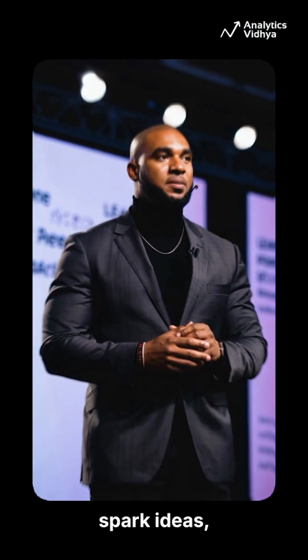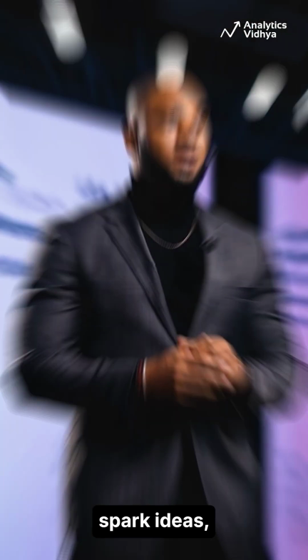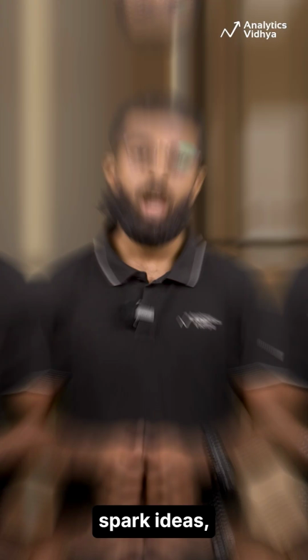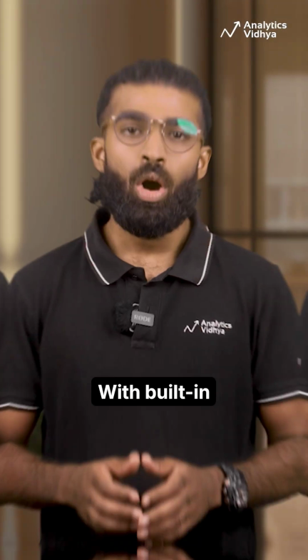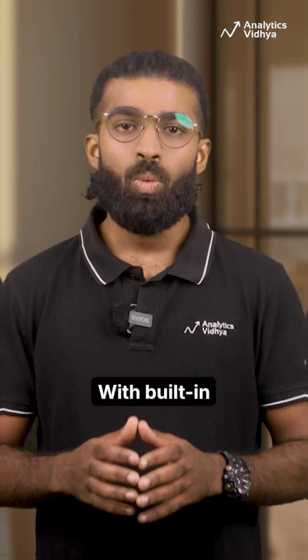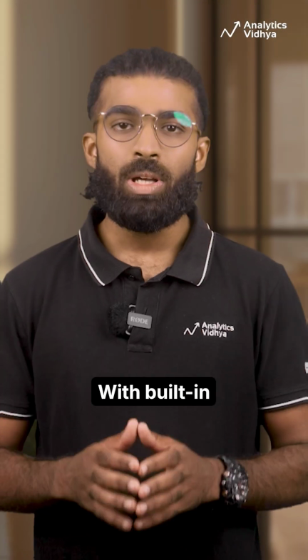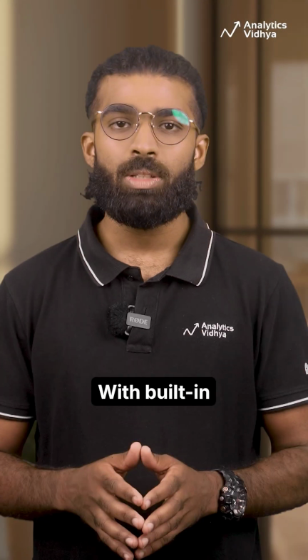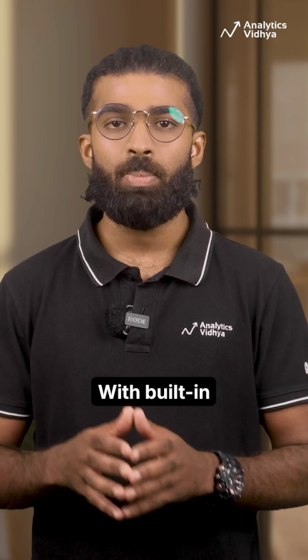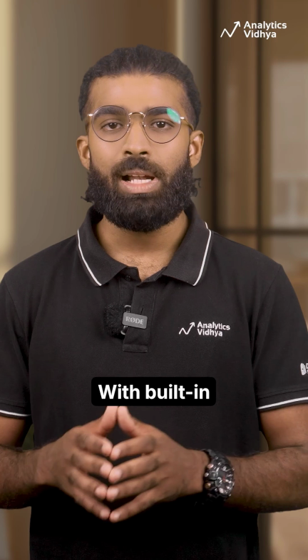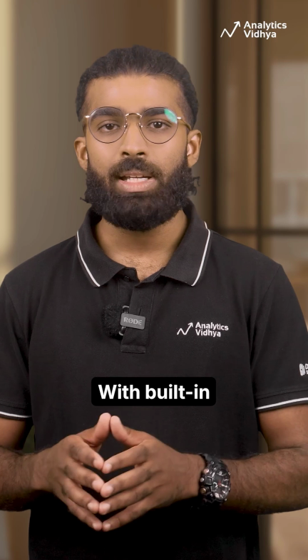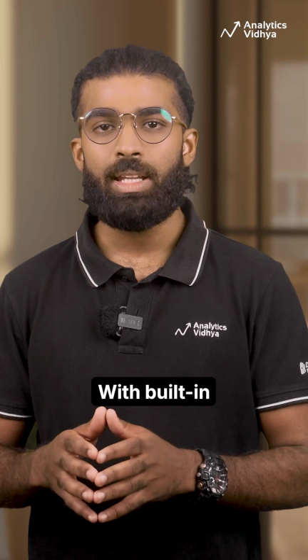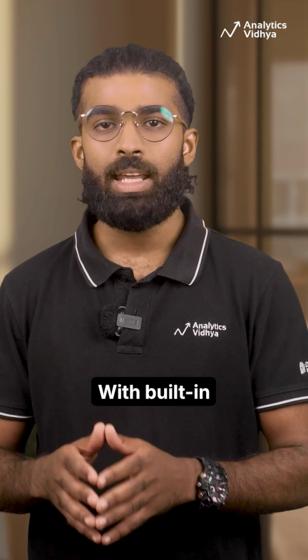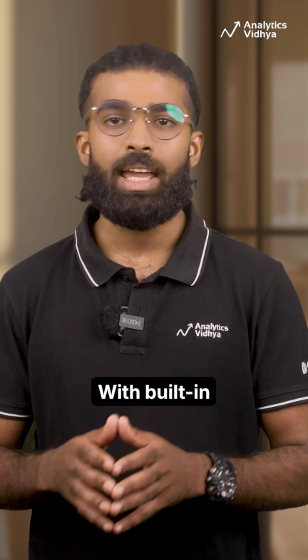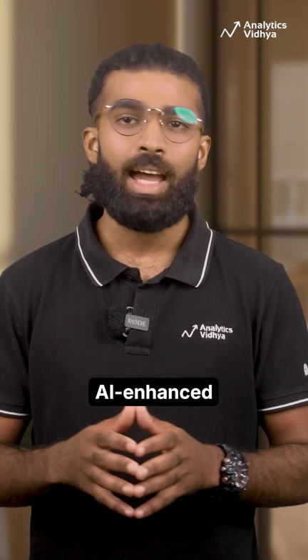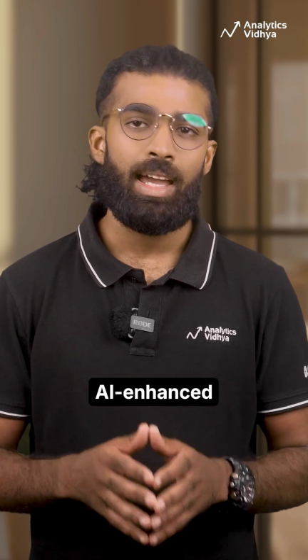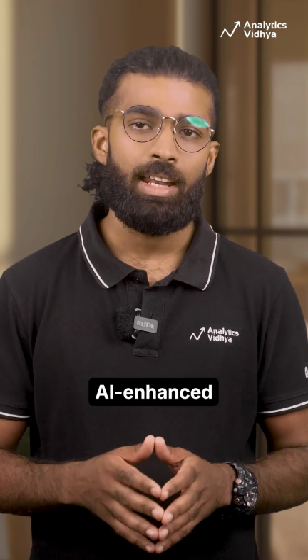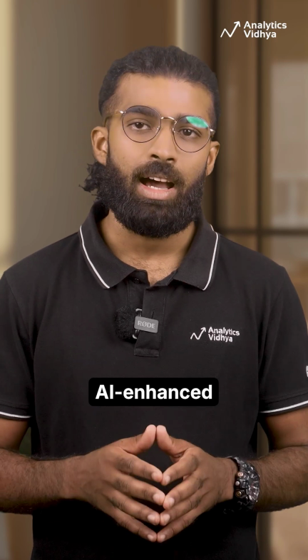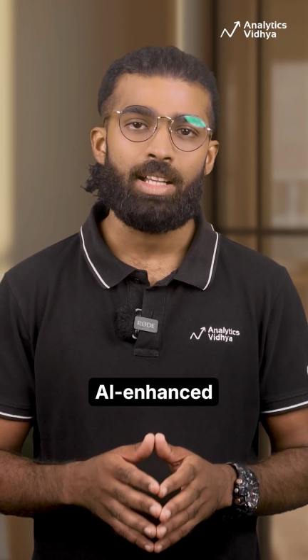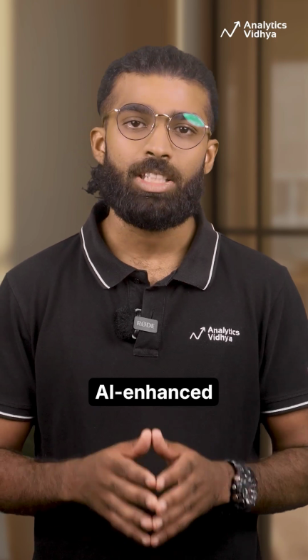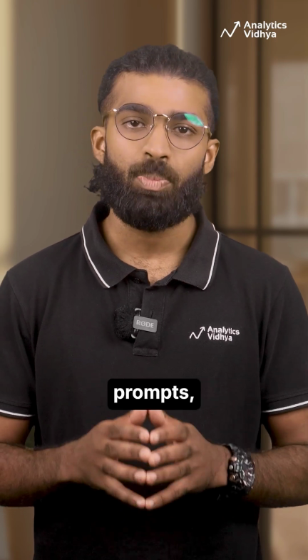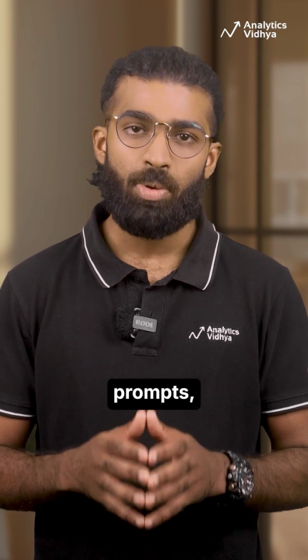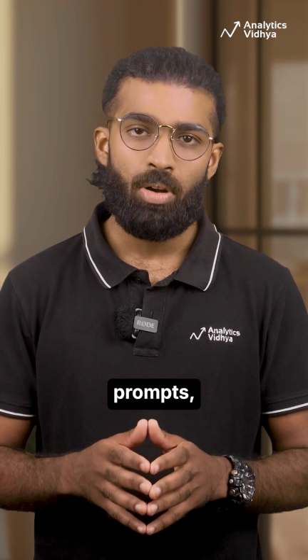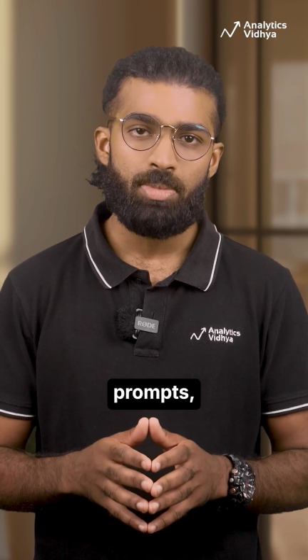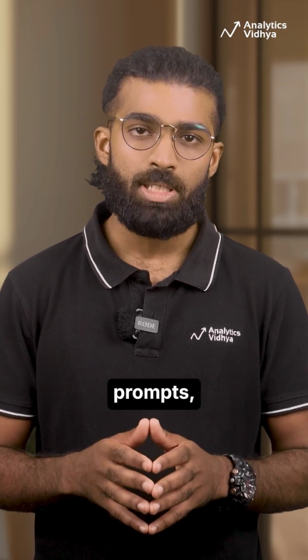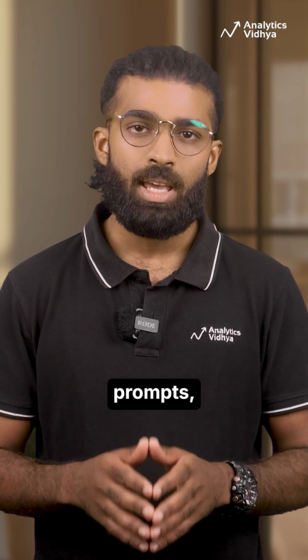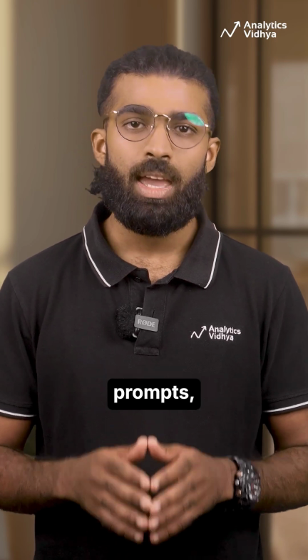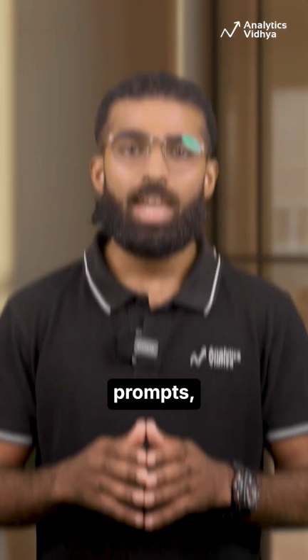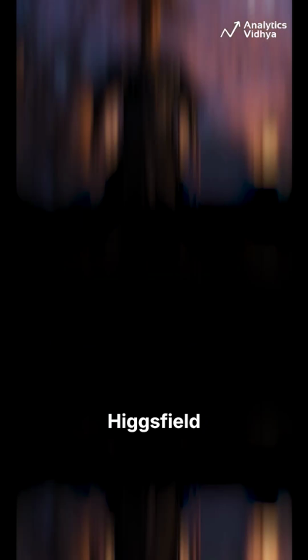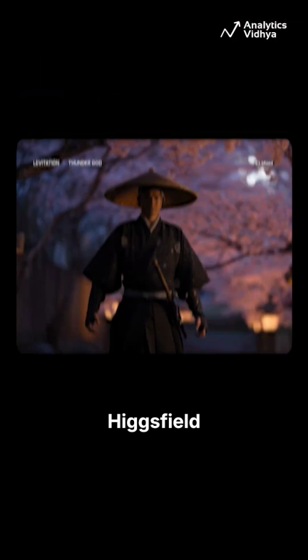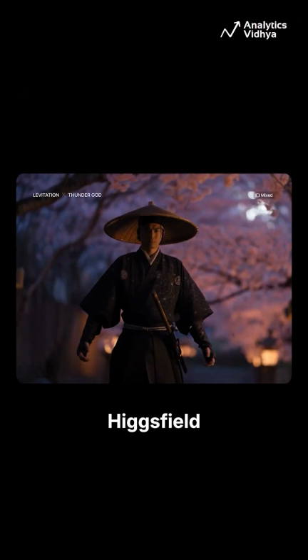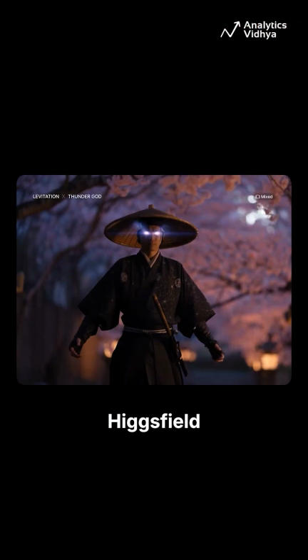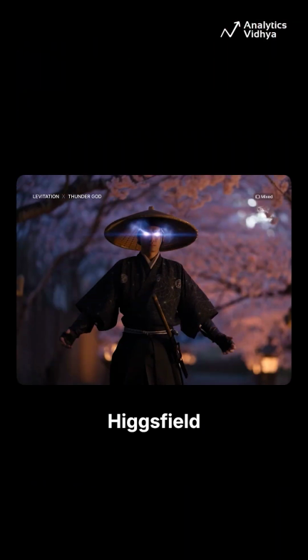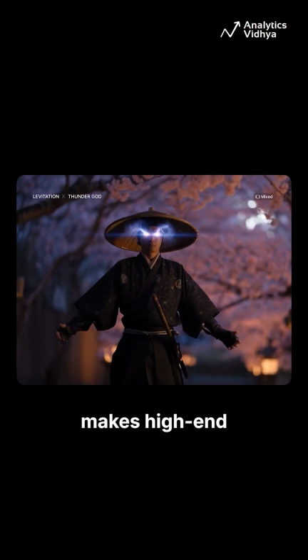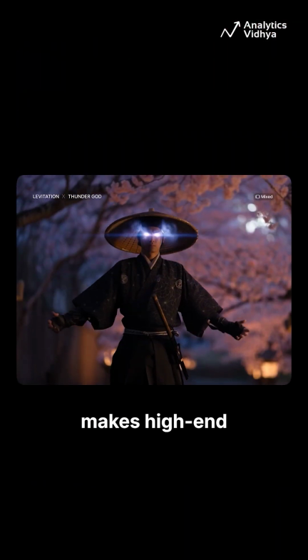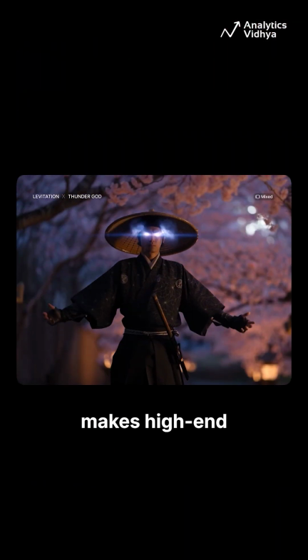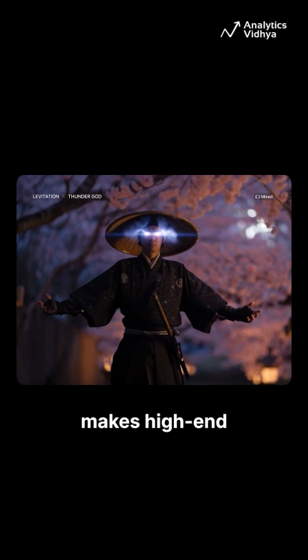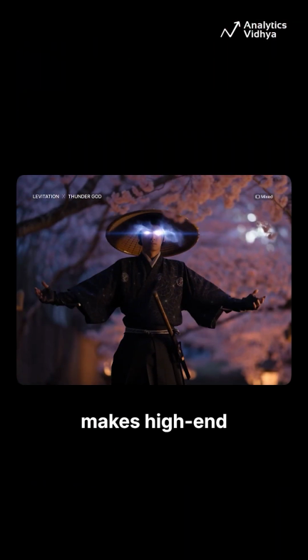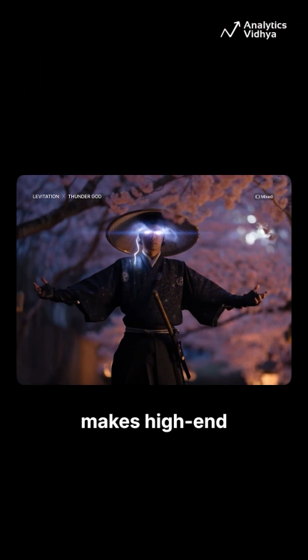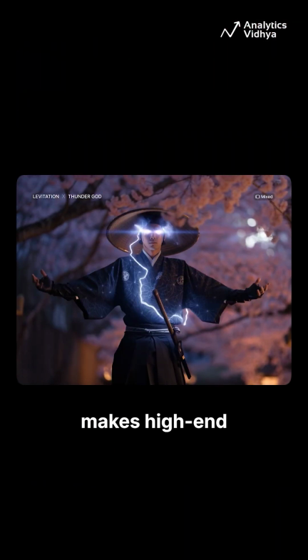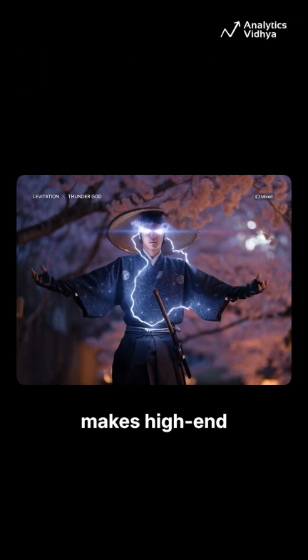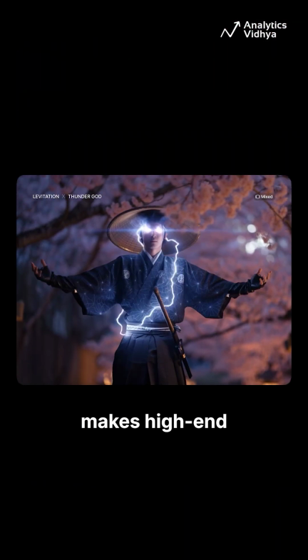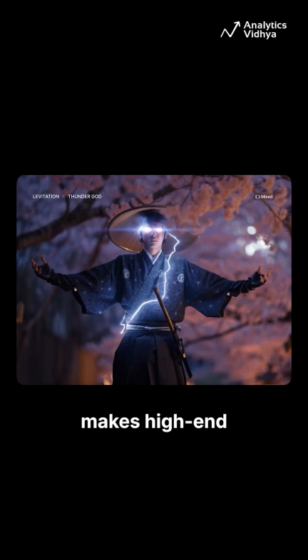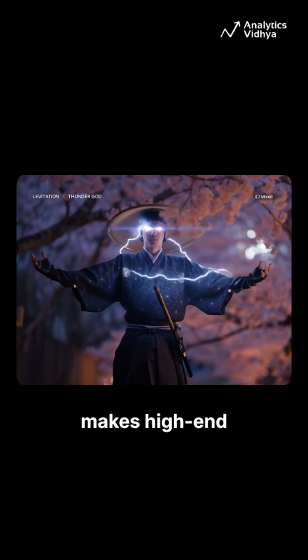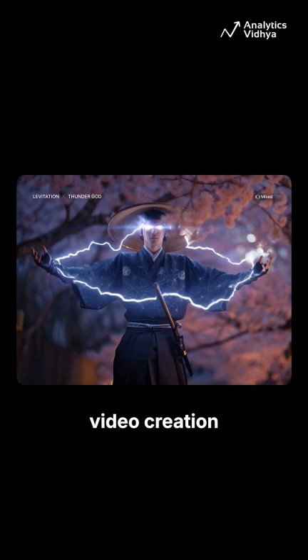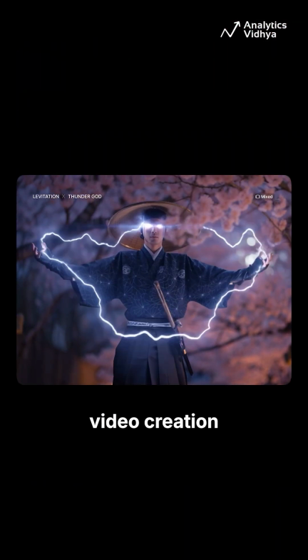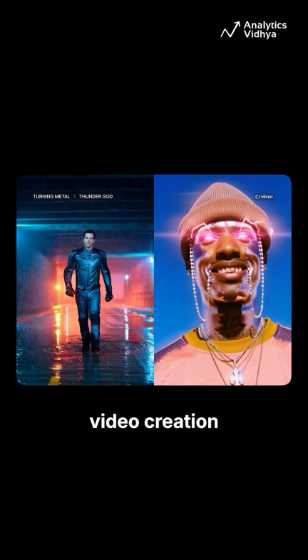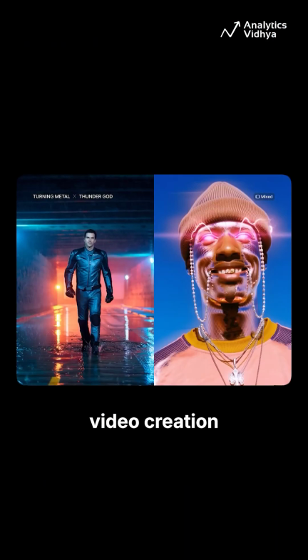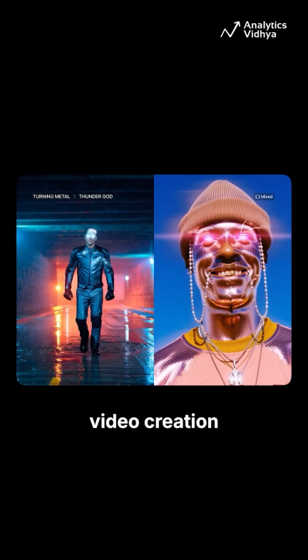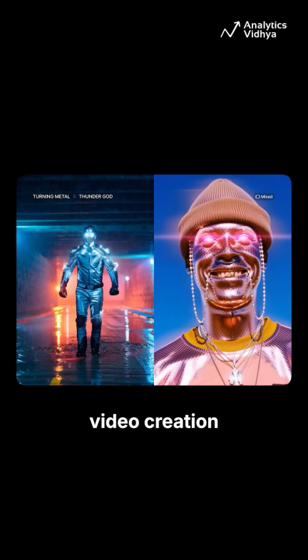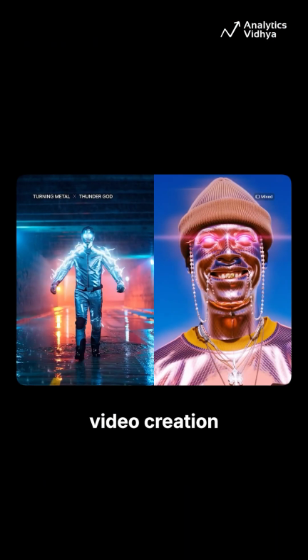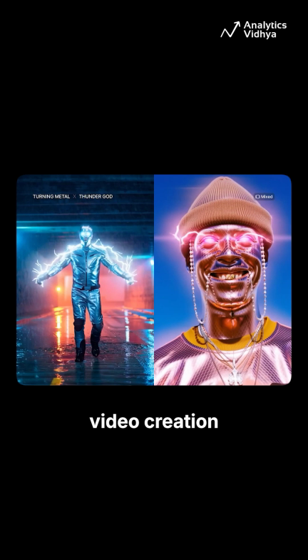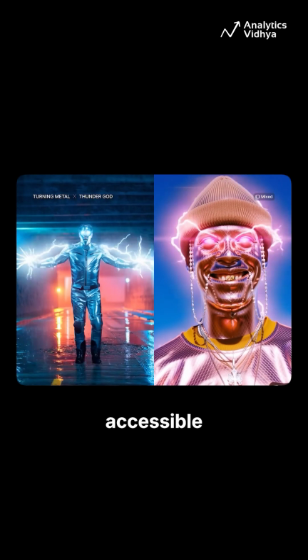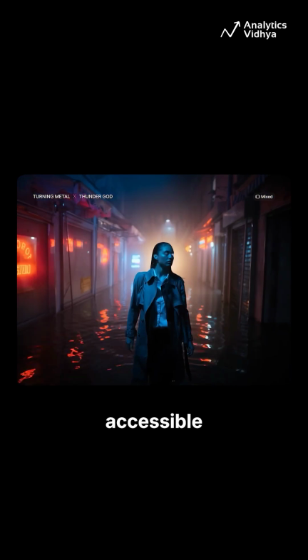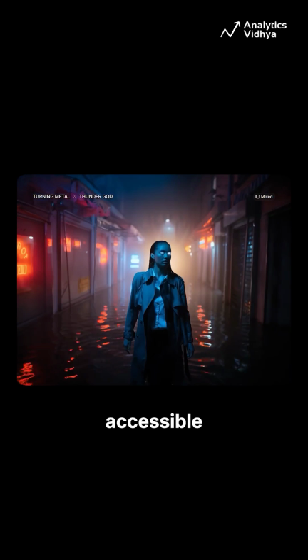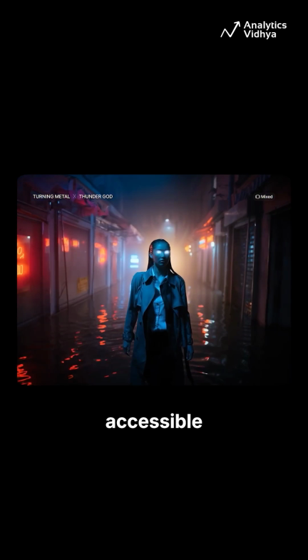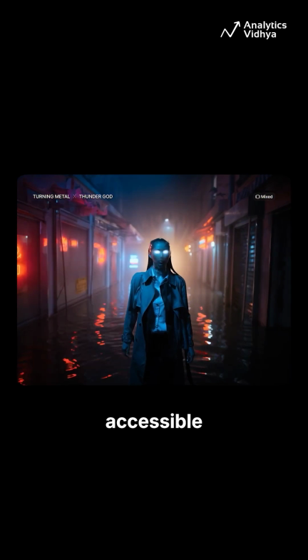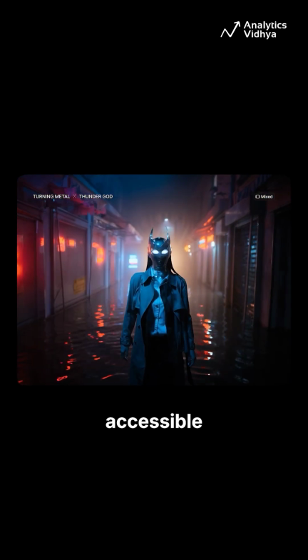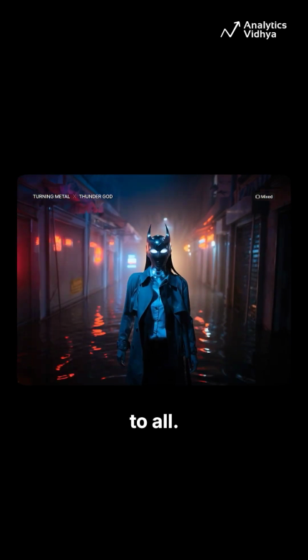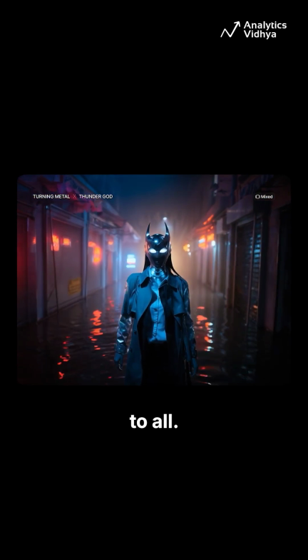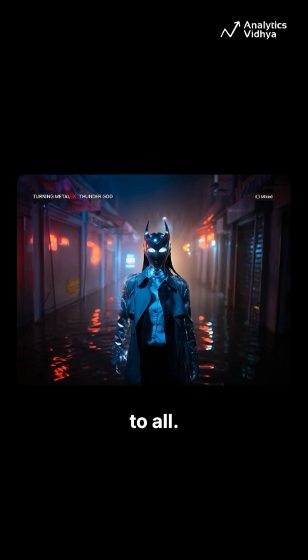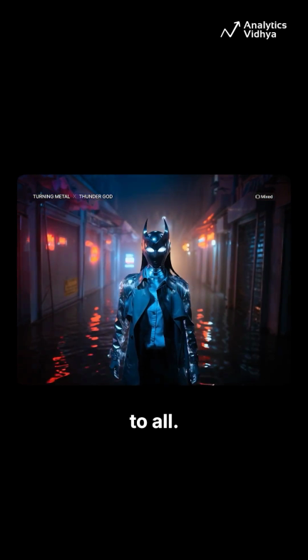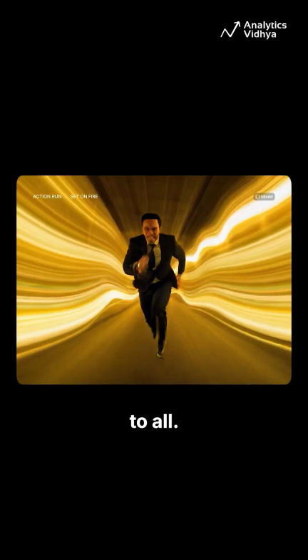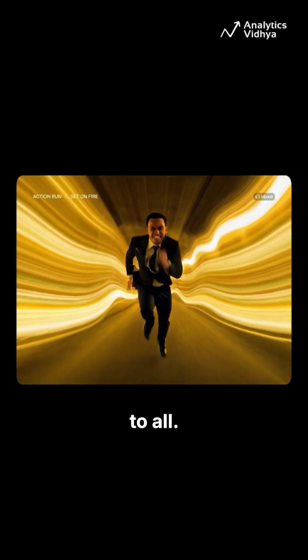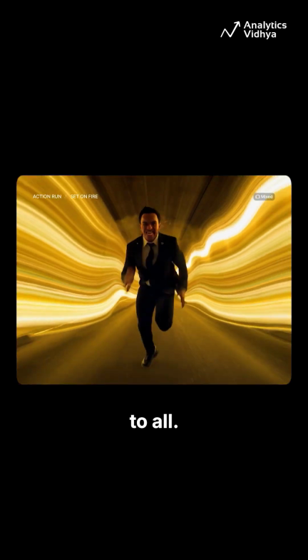With built-in AI enhanced prompts, Hicksfield makes high-end video creation accessible to all.